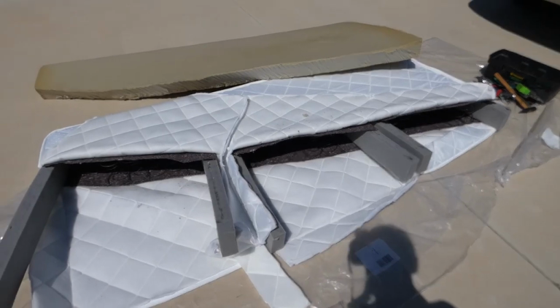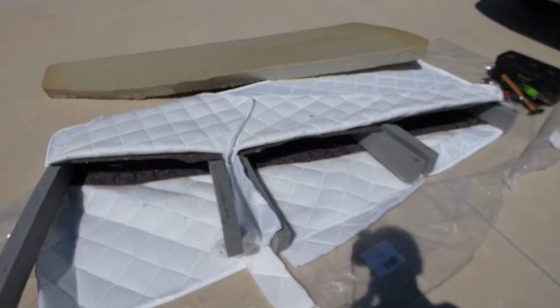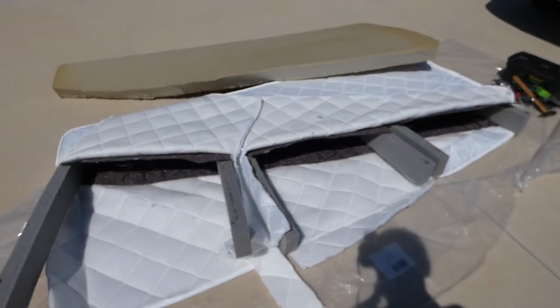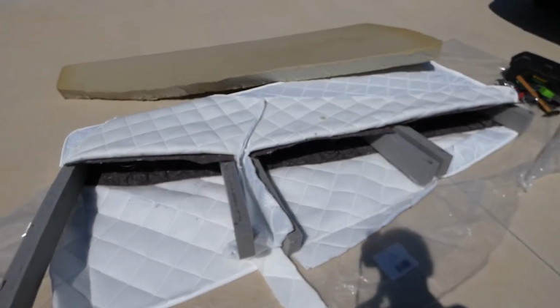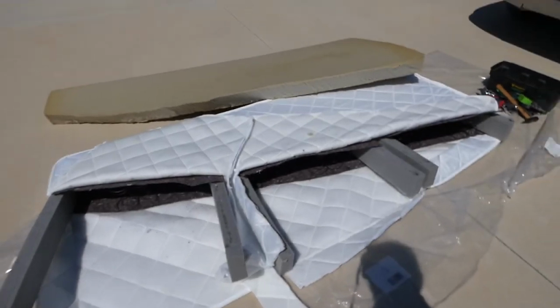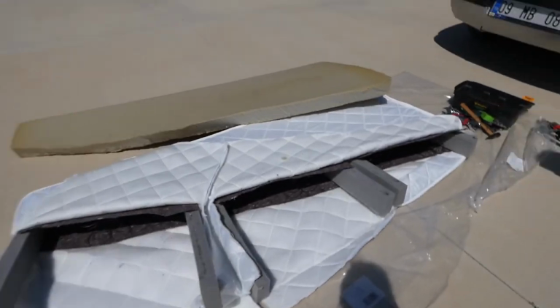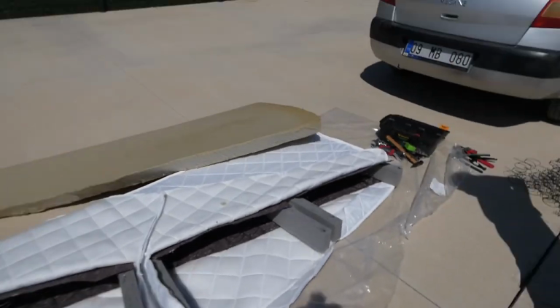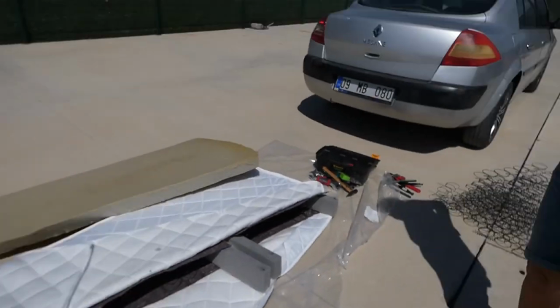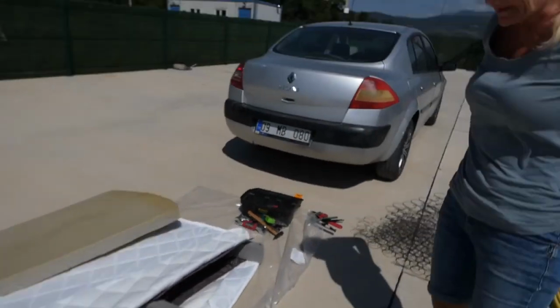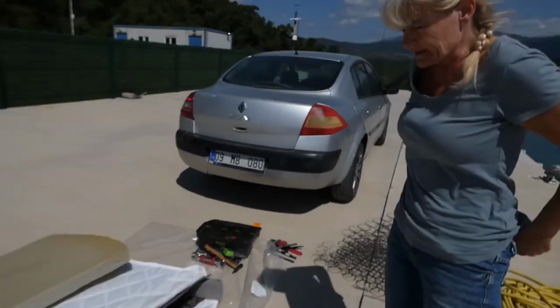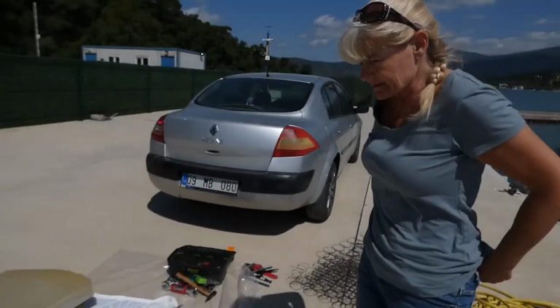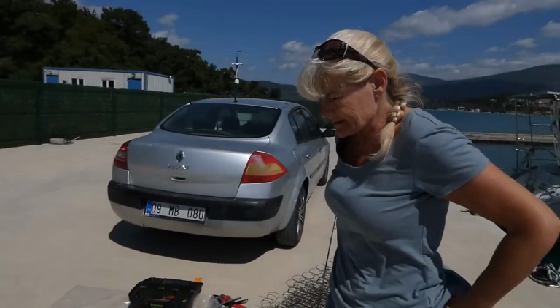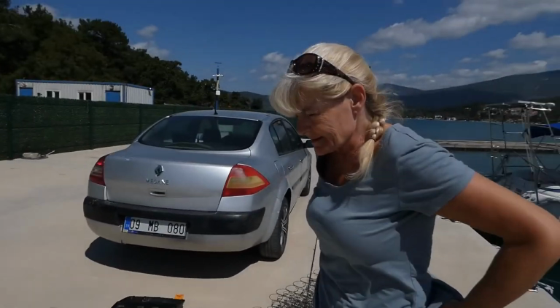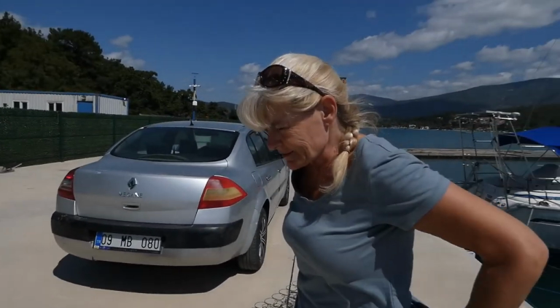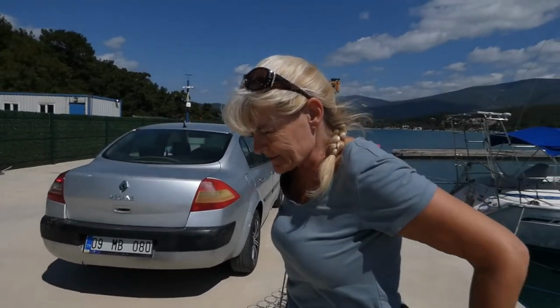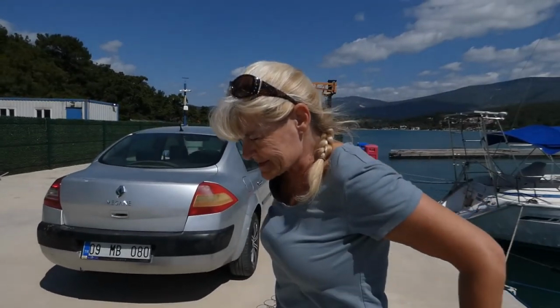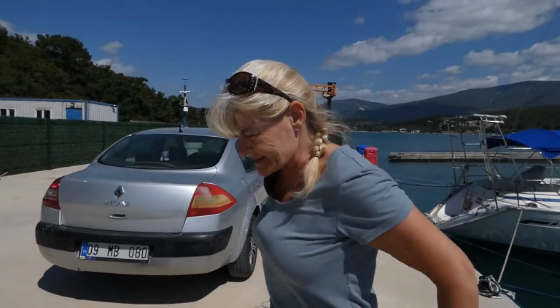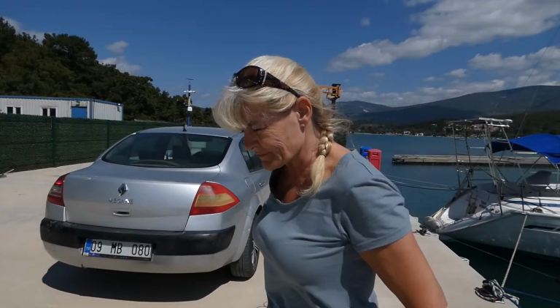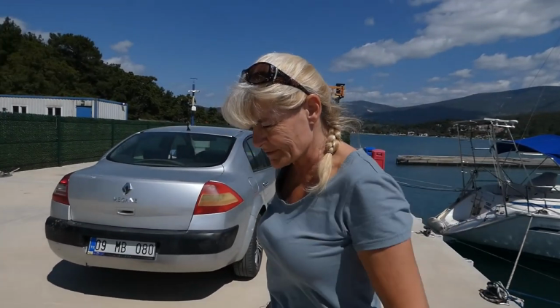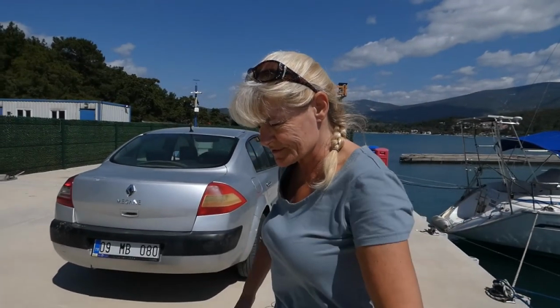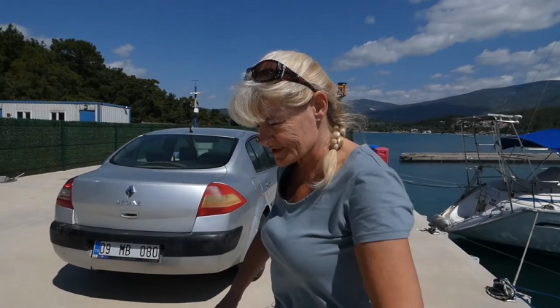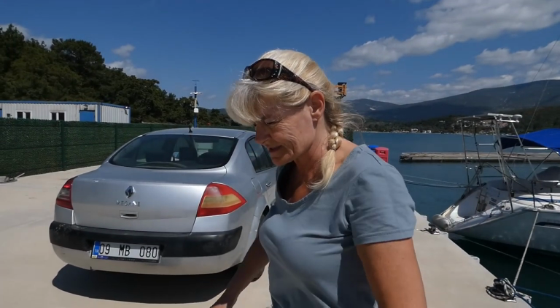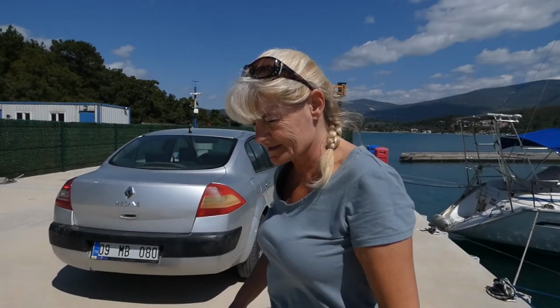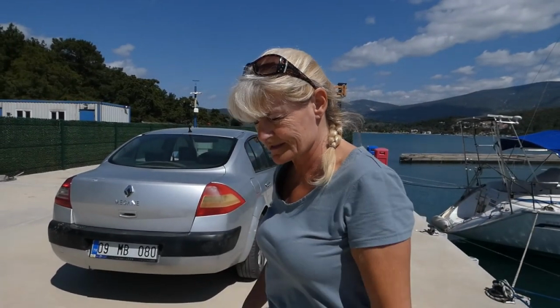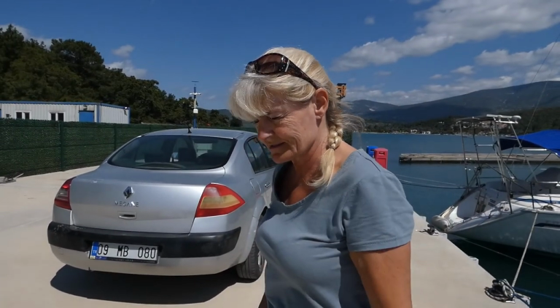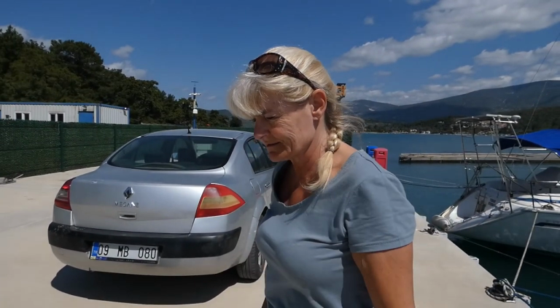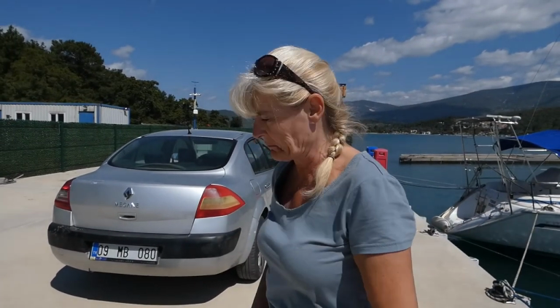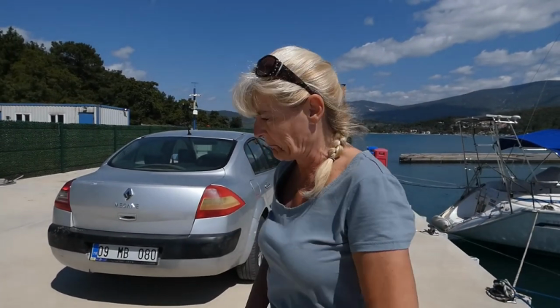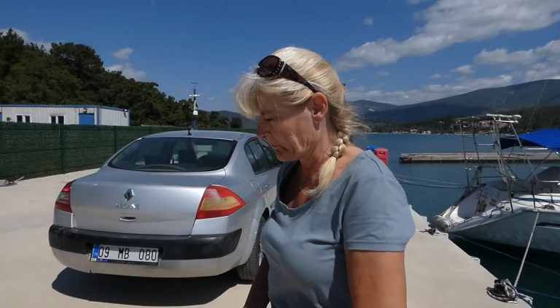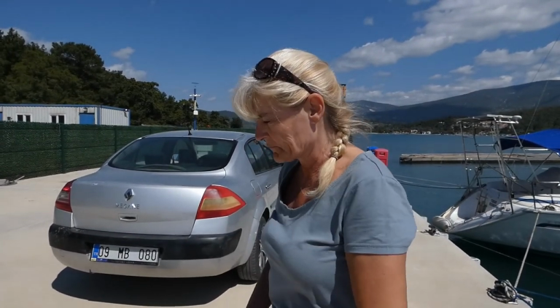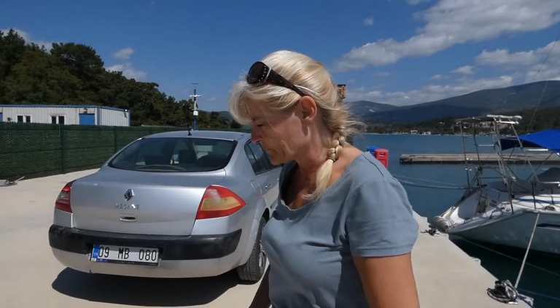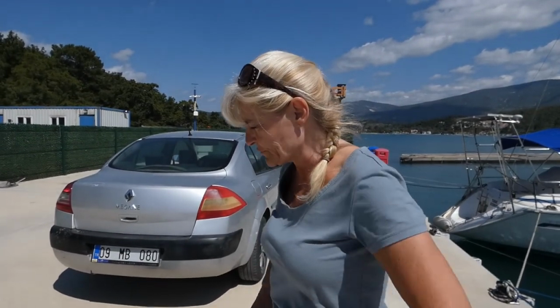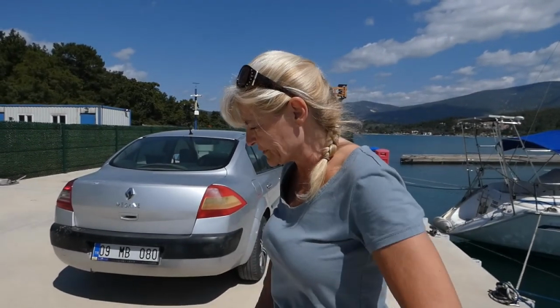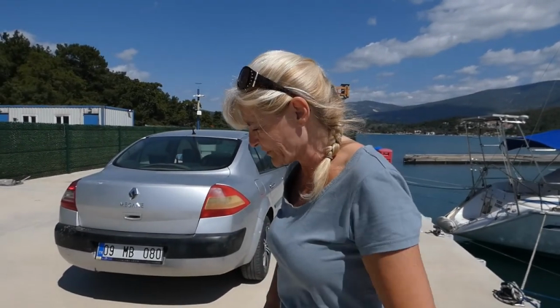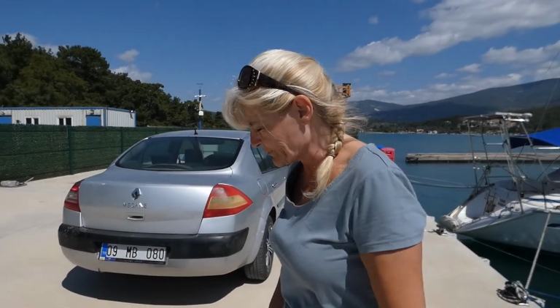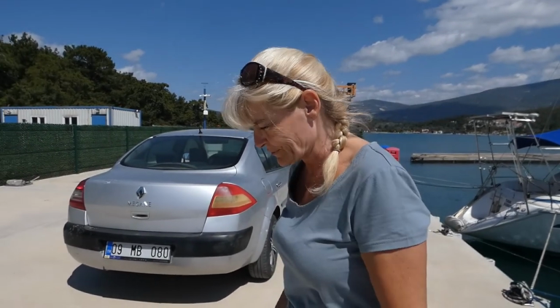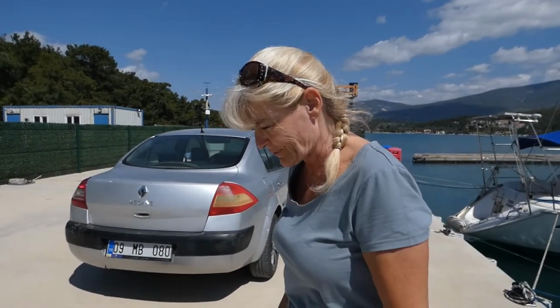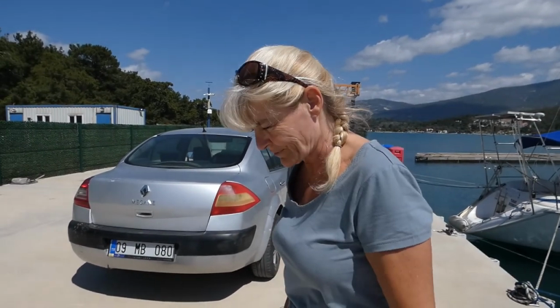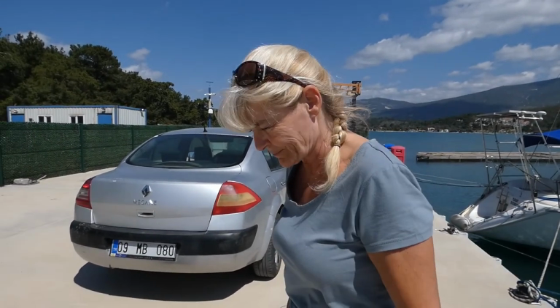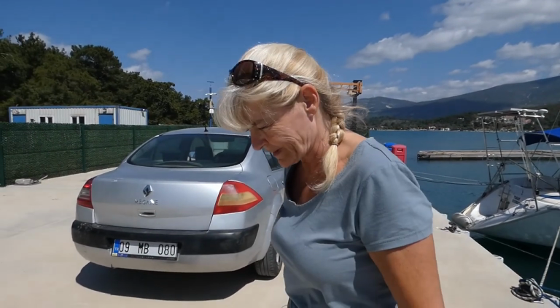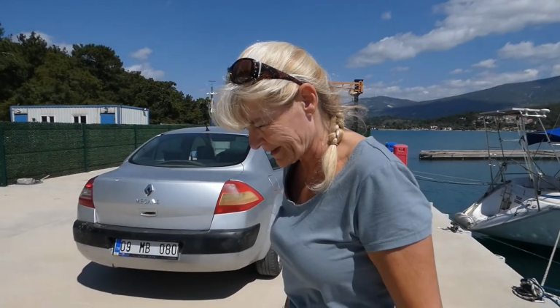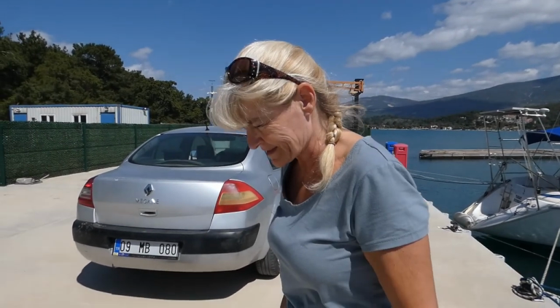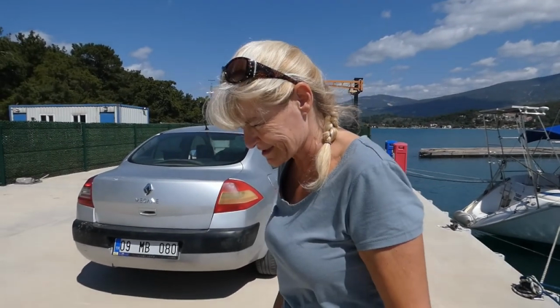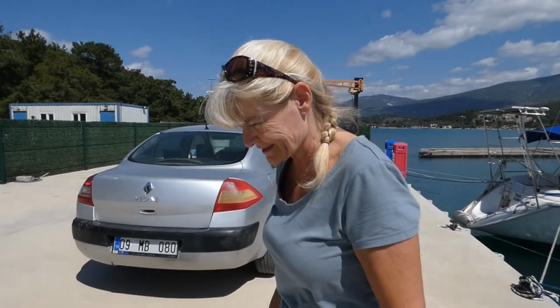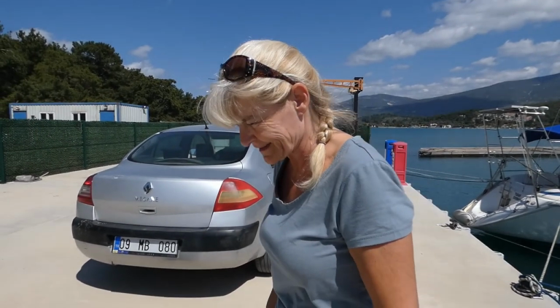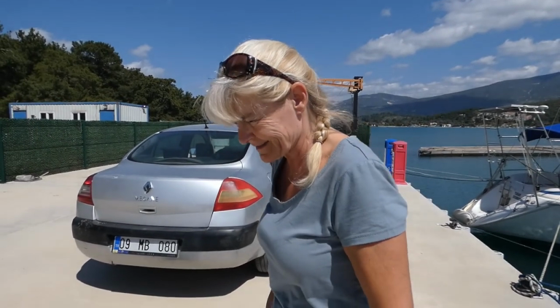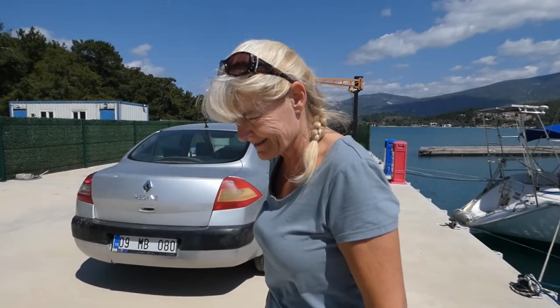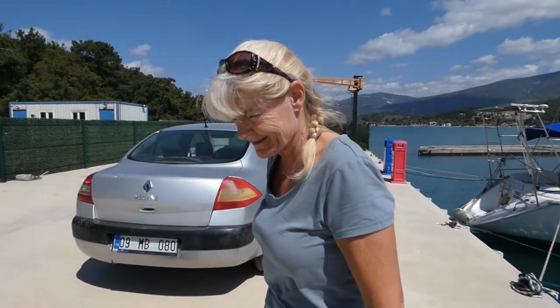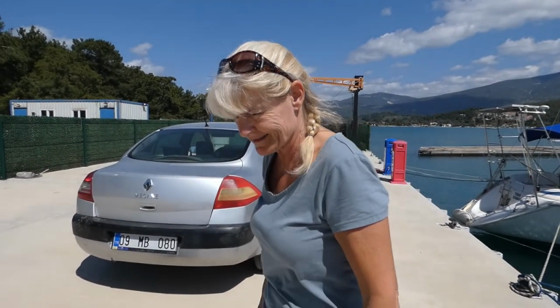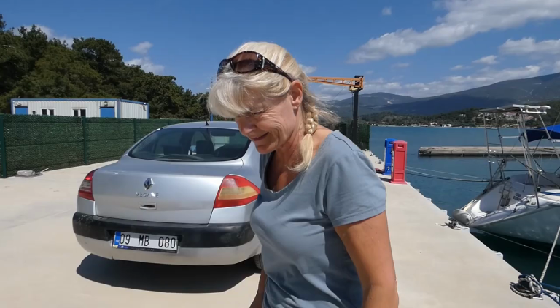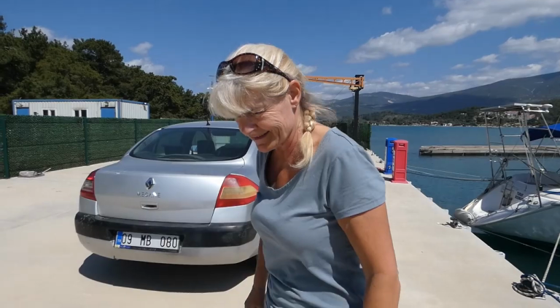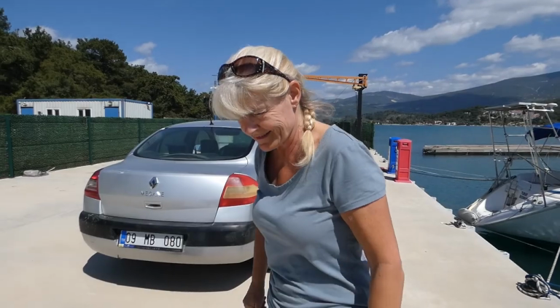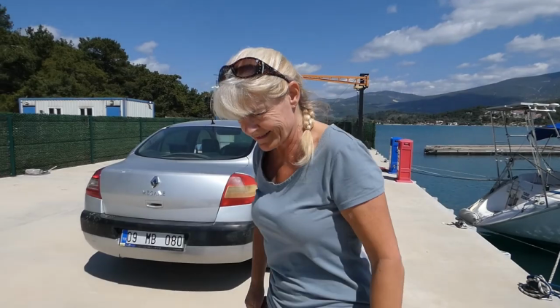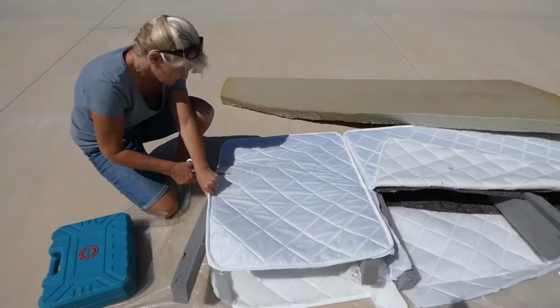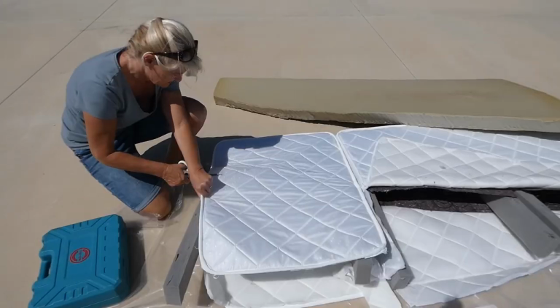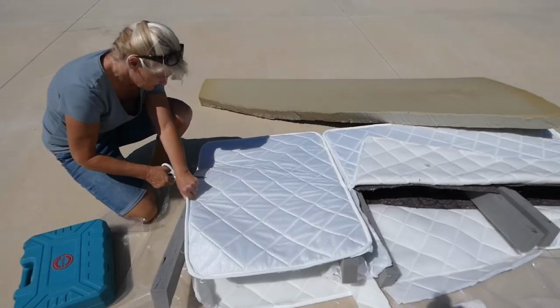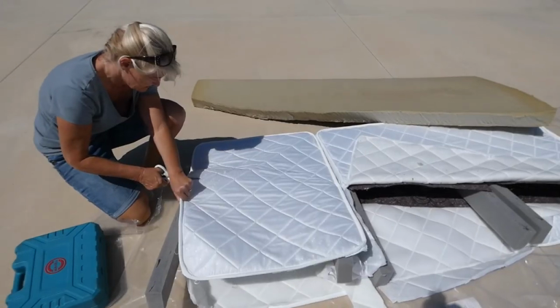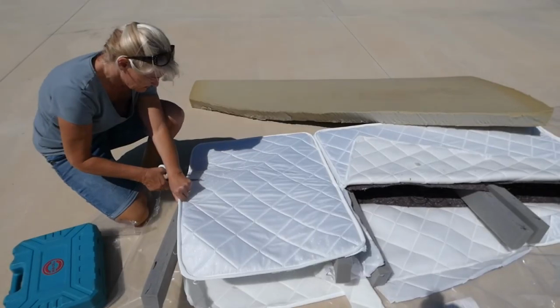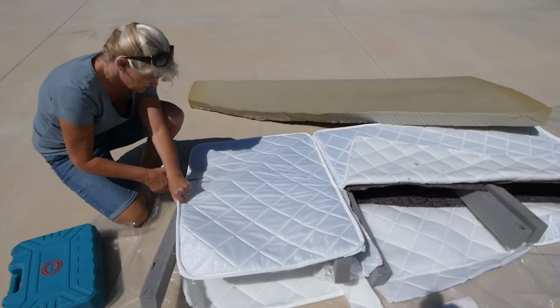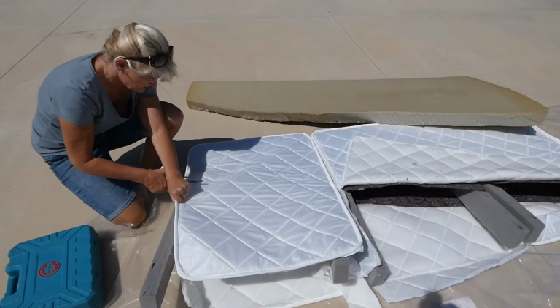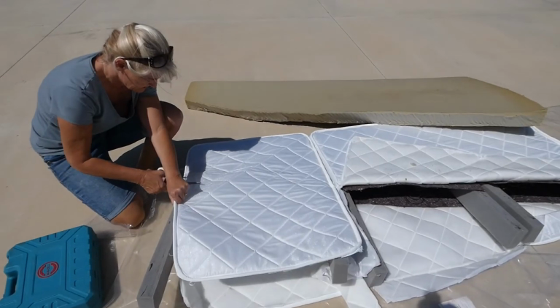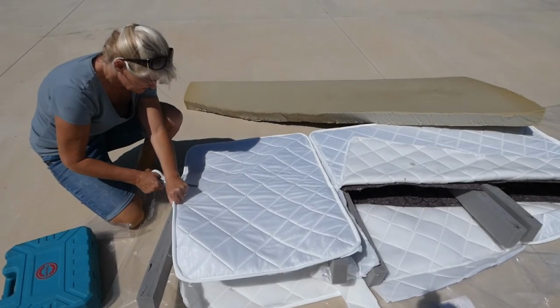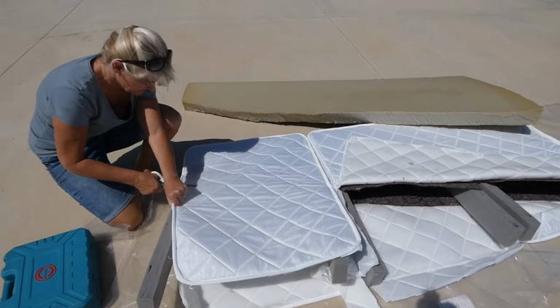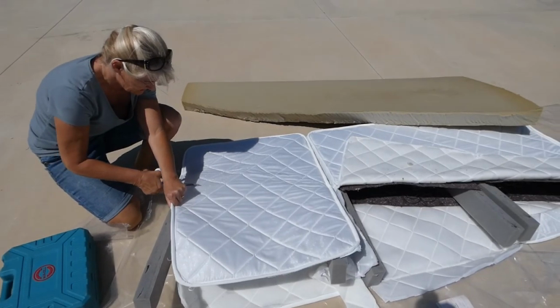Looks dreadful, doesn't it? It looks as if you've just ruined the whole lot, but actually...